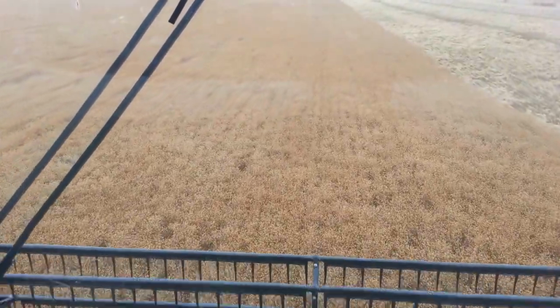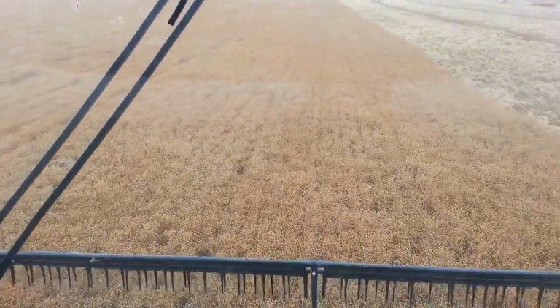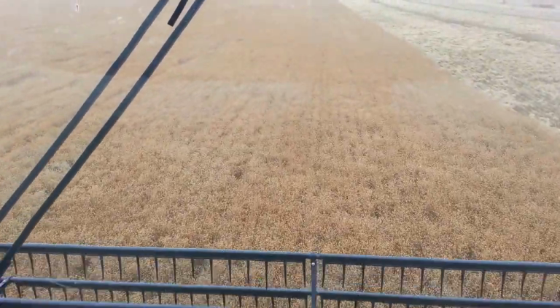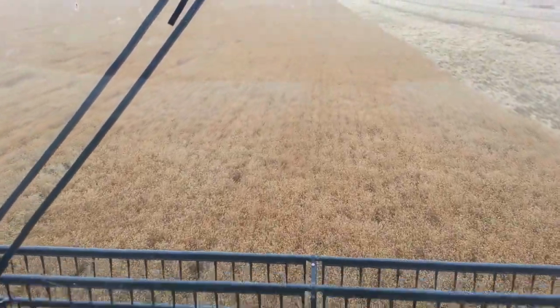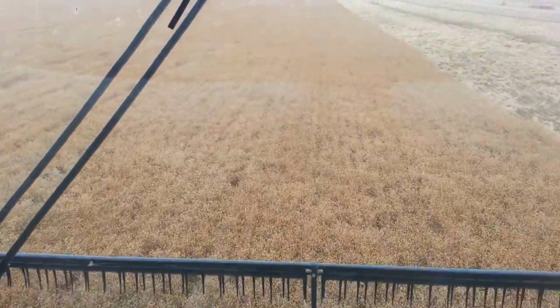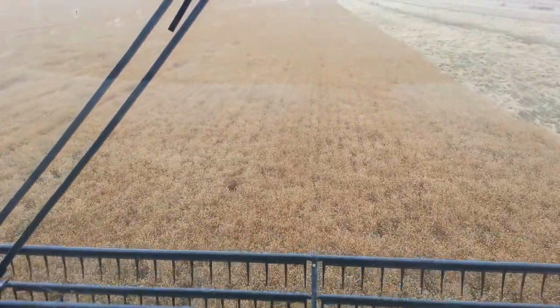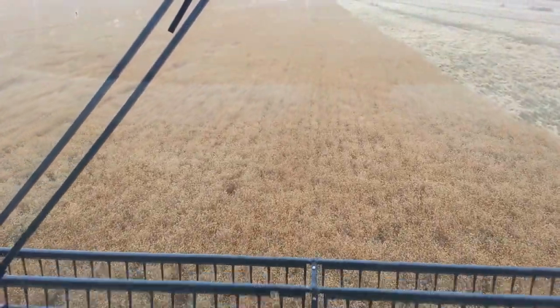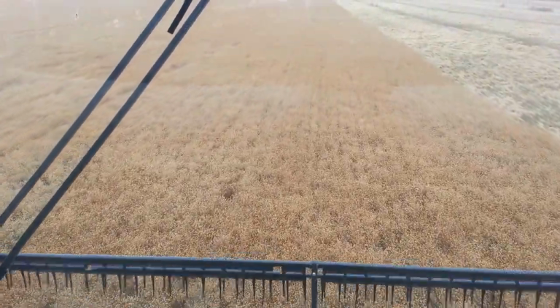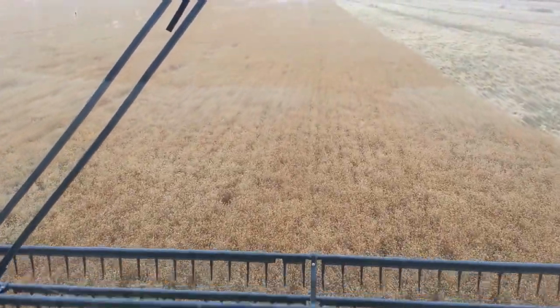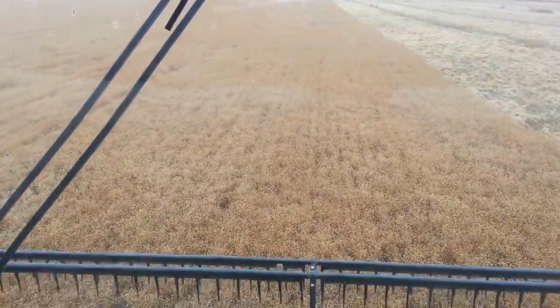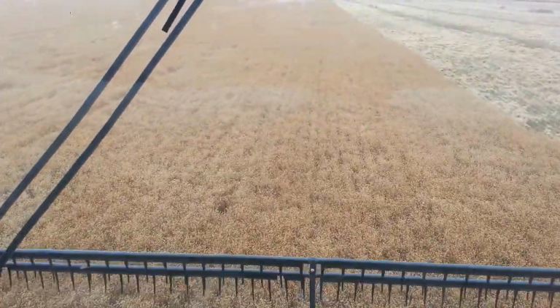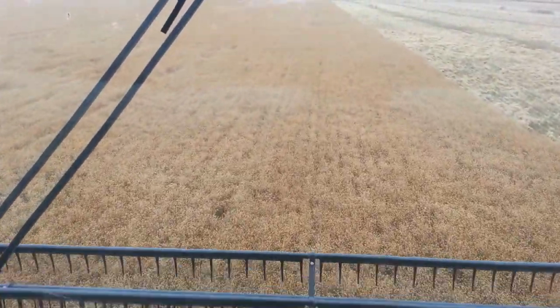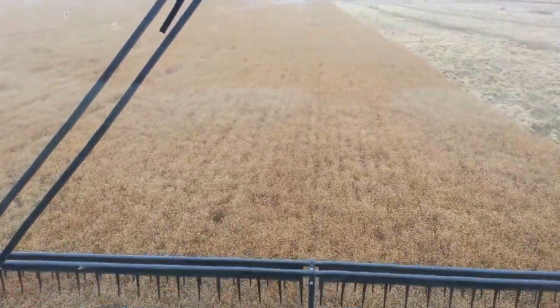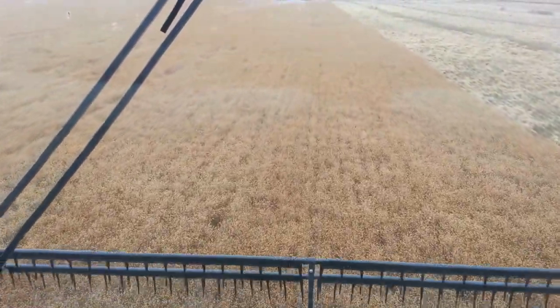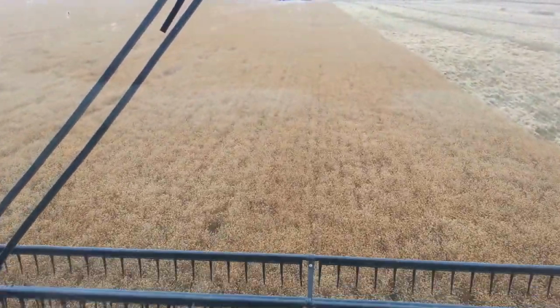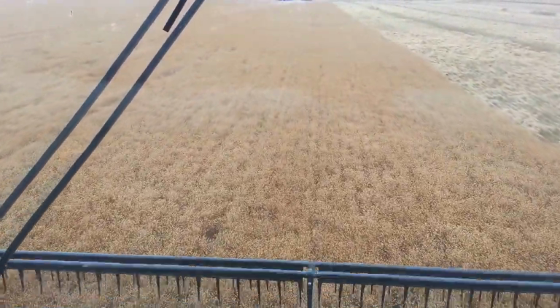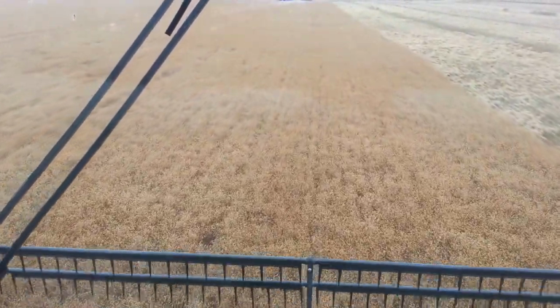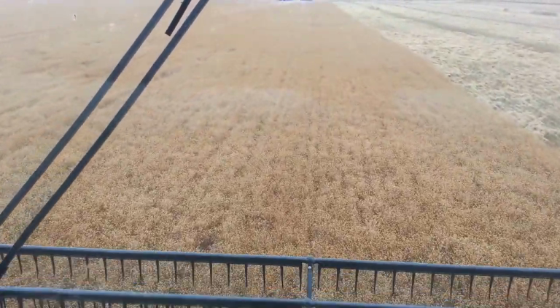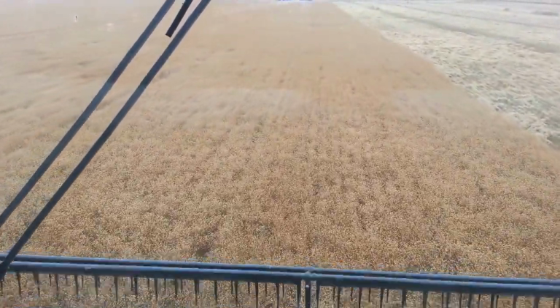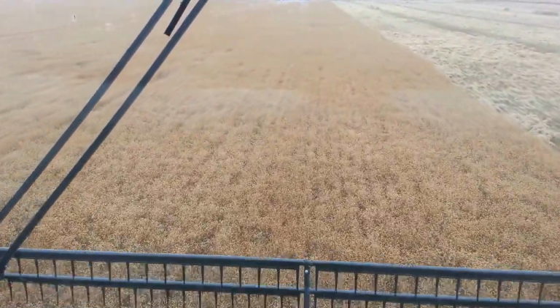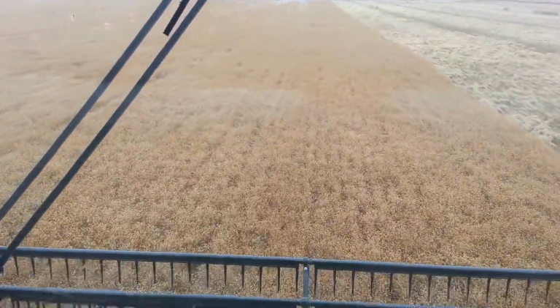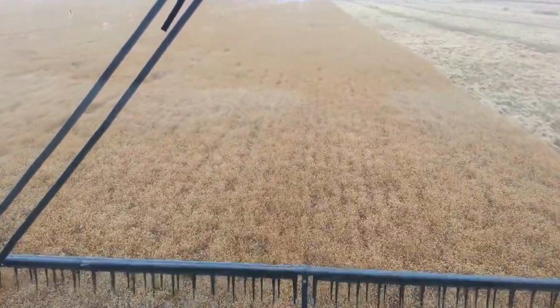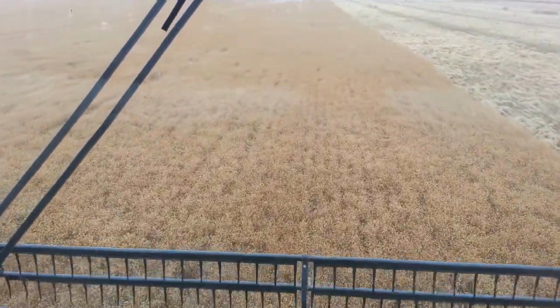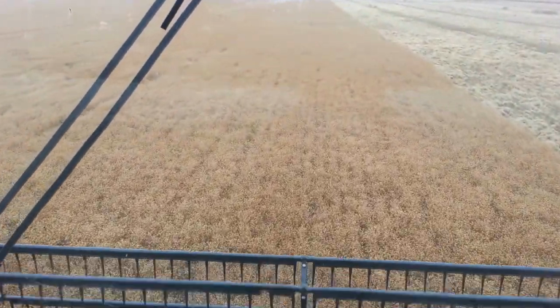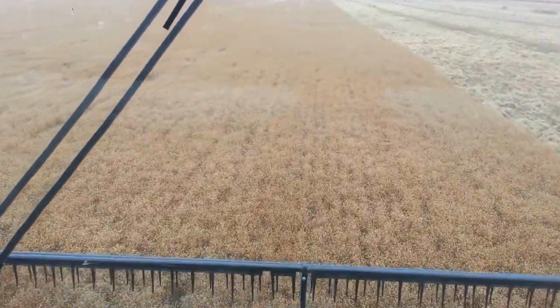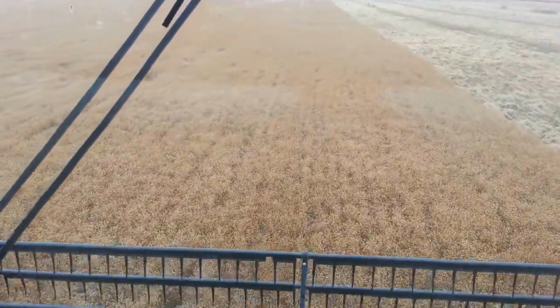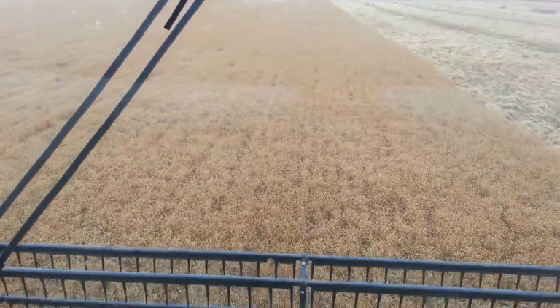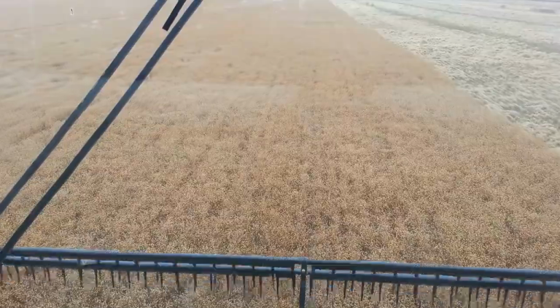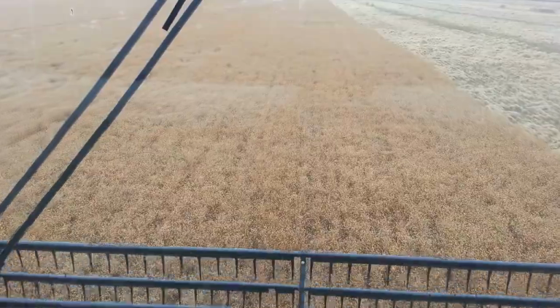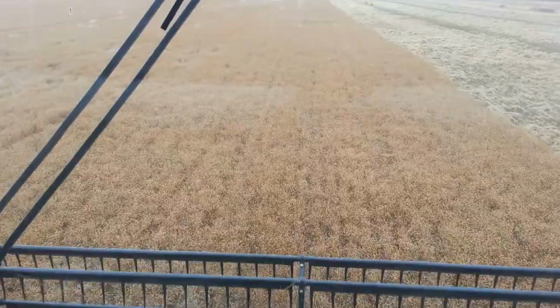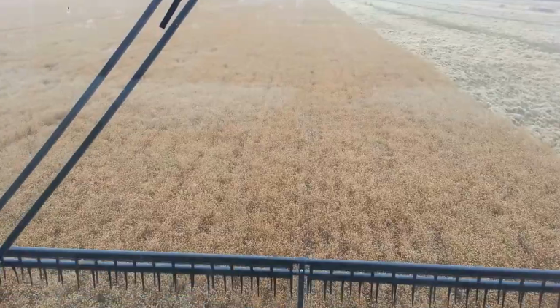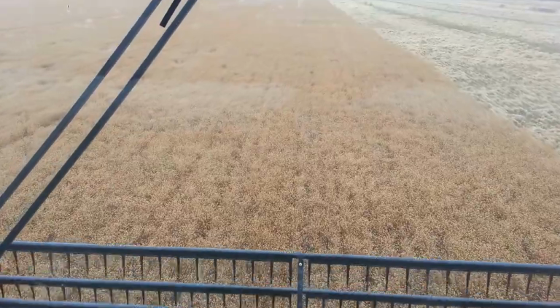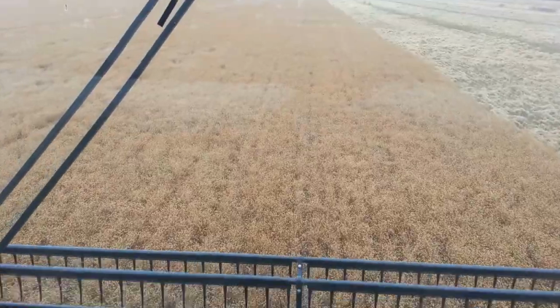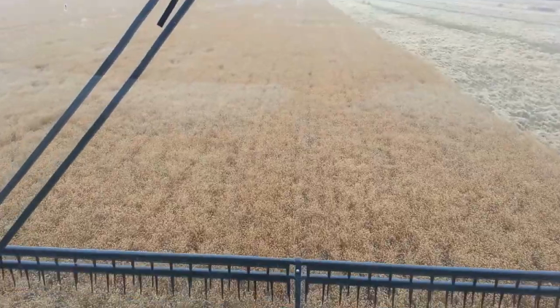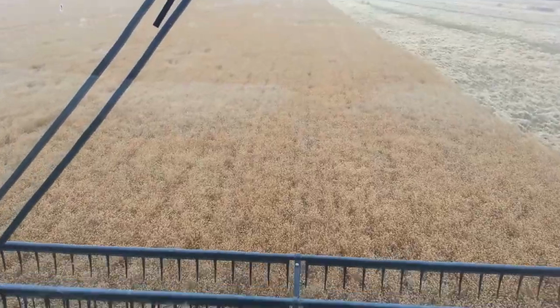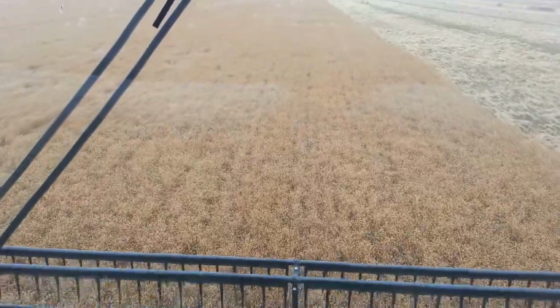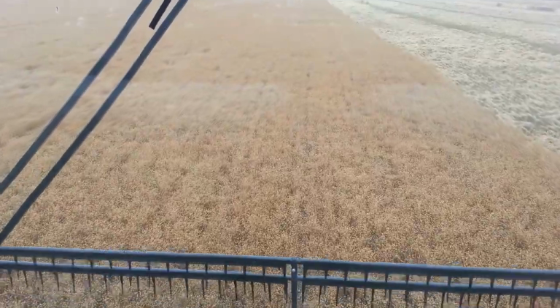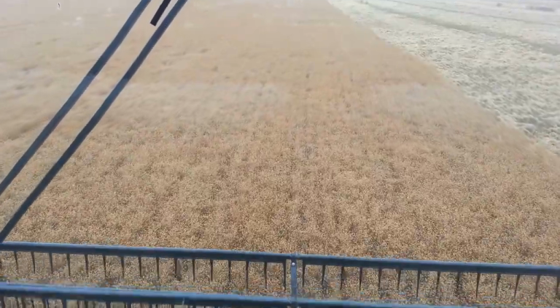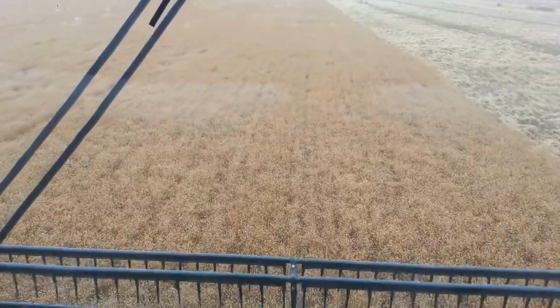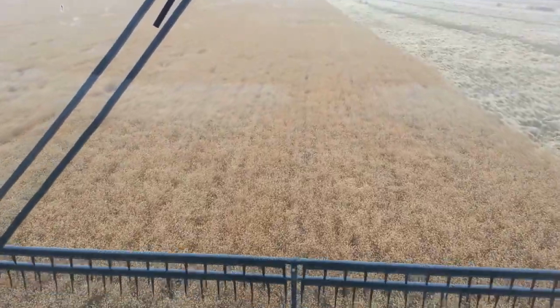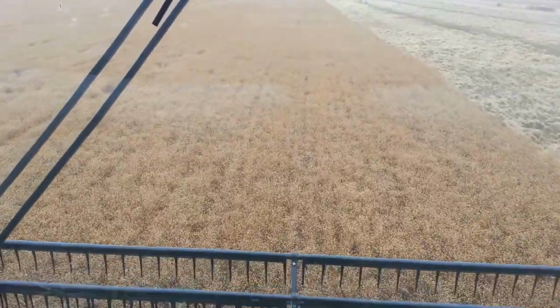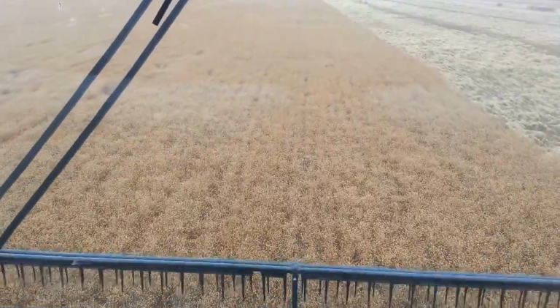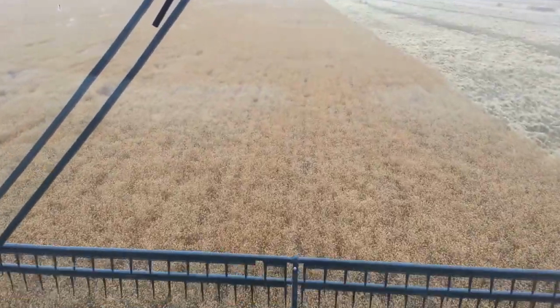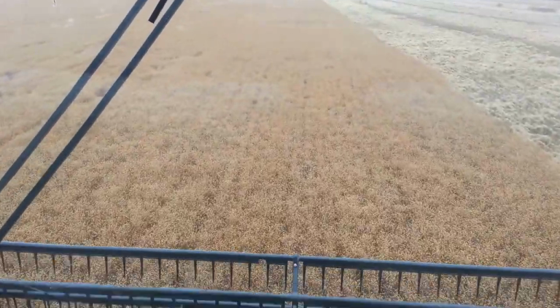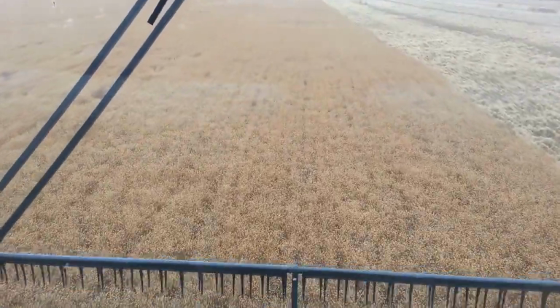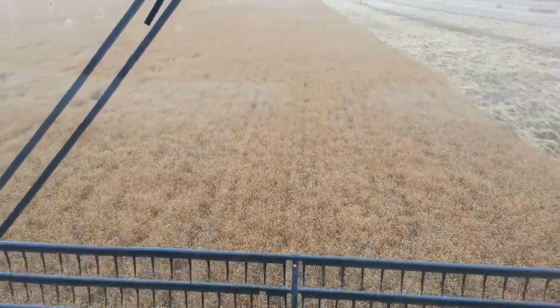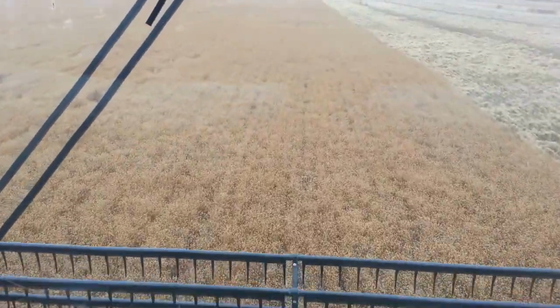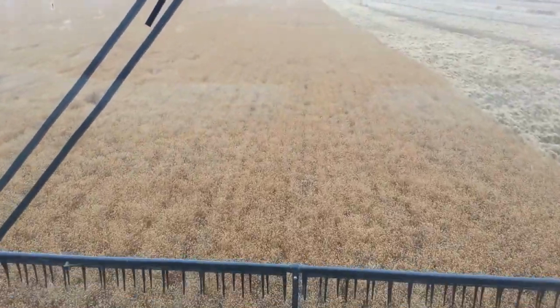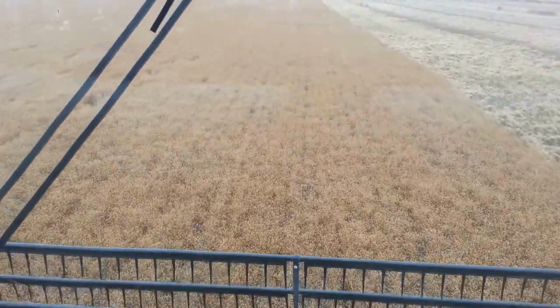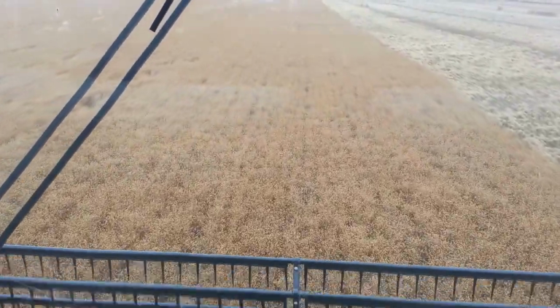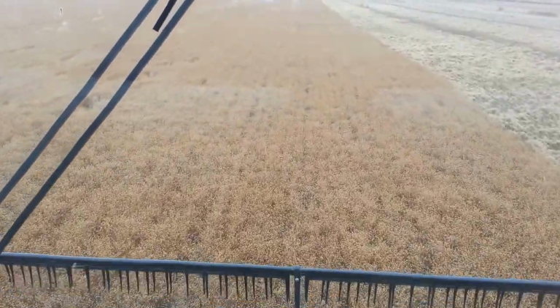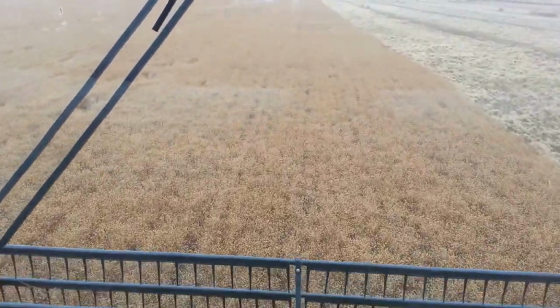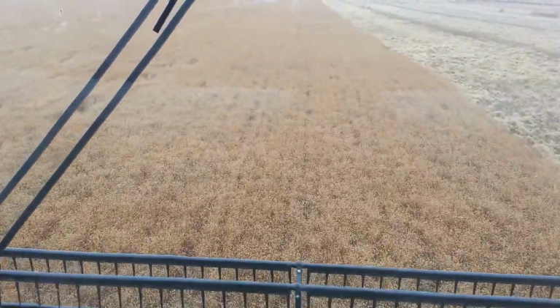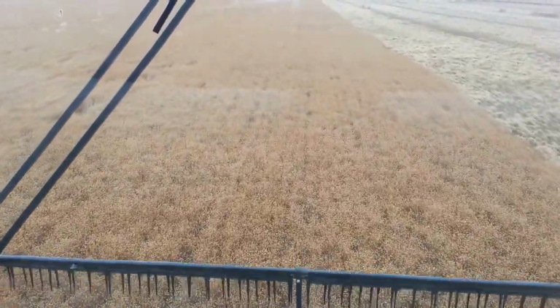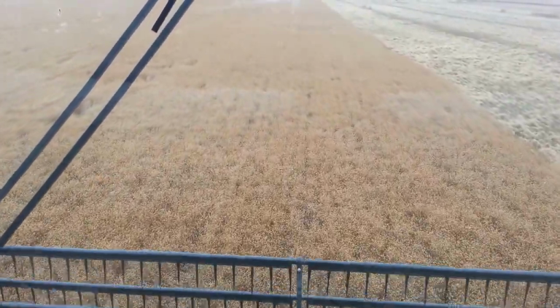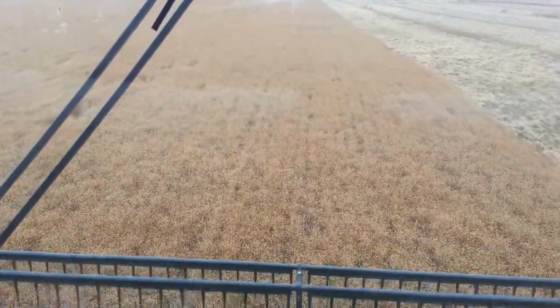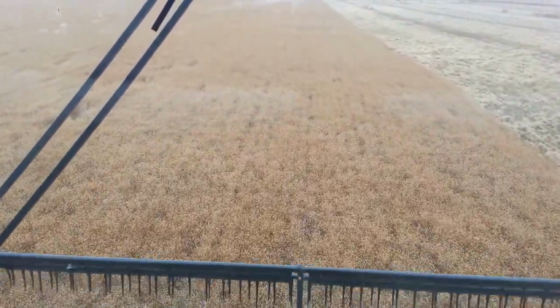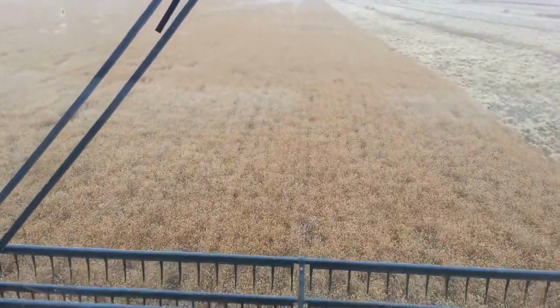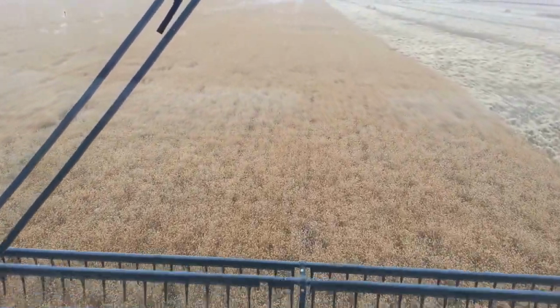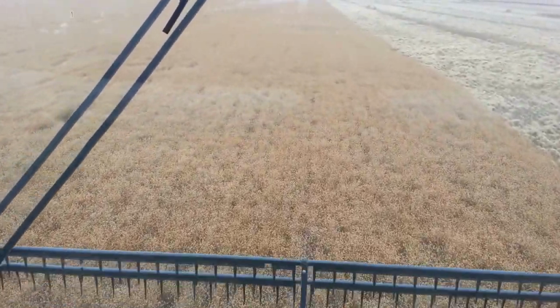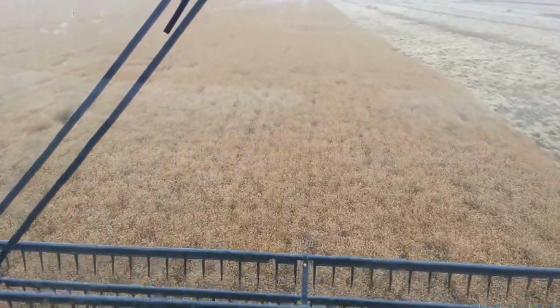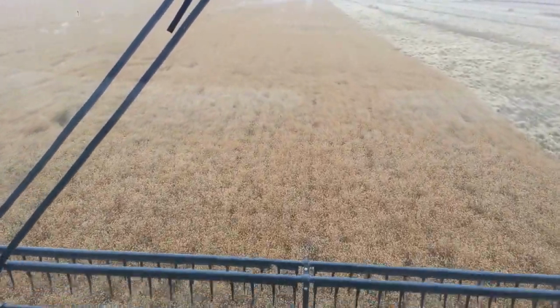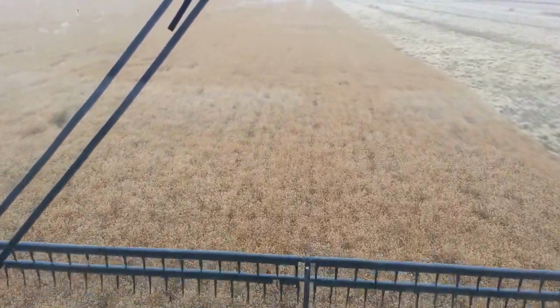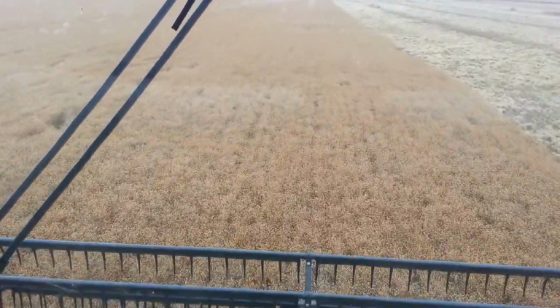Again, CDC Glass — a reconstituted flax available from your Secan members or us, Fabian Seed Farms.